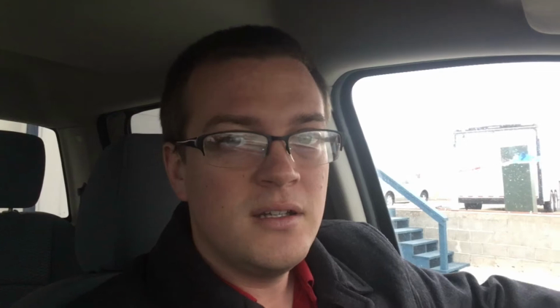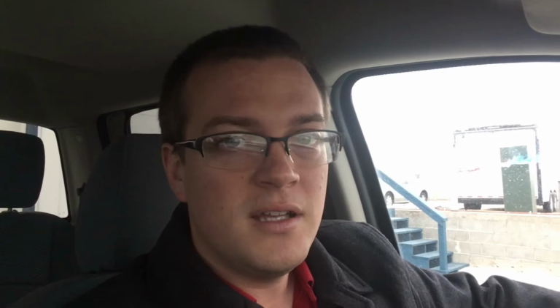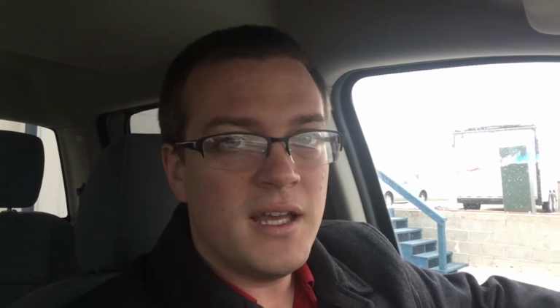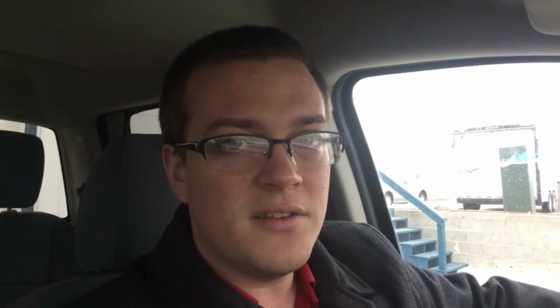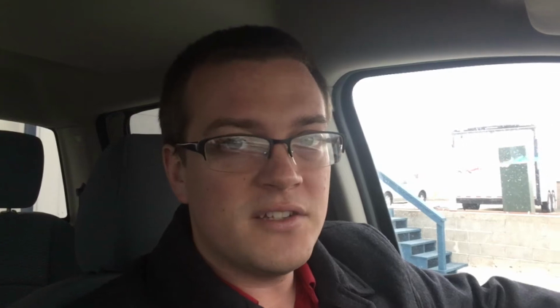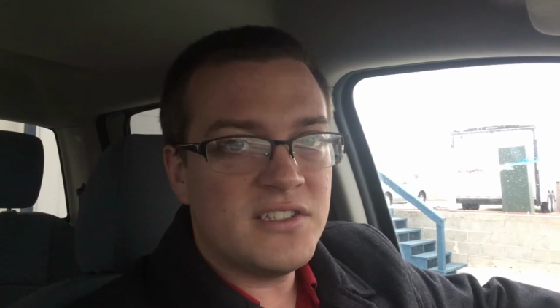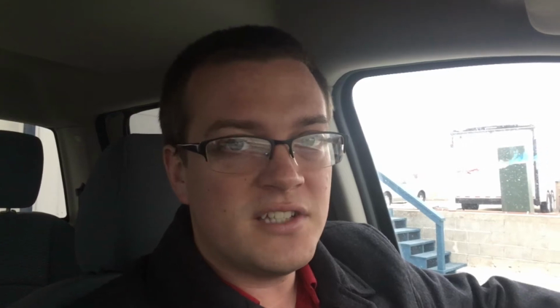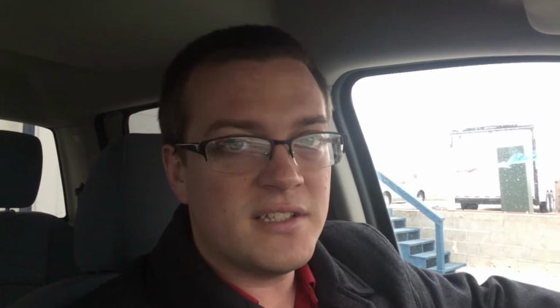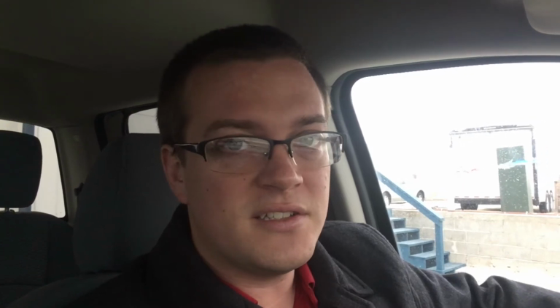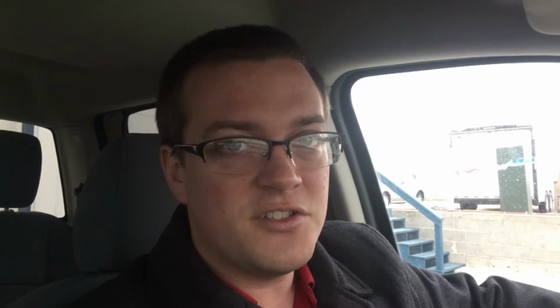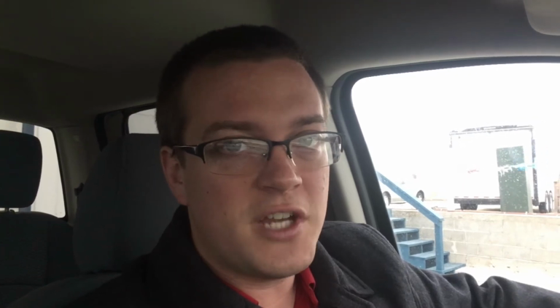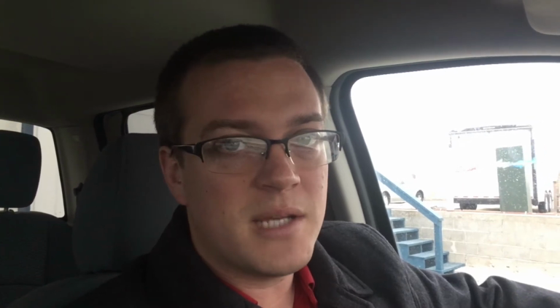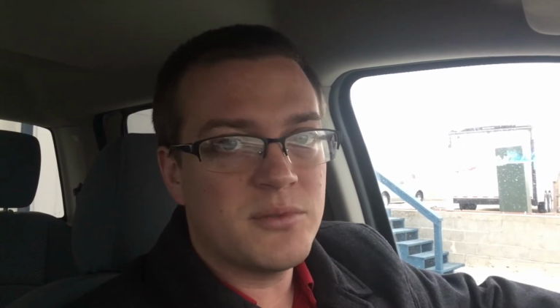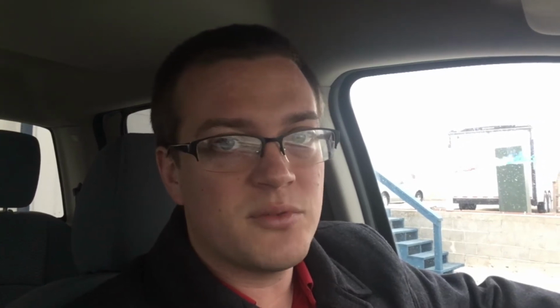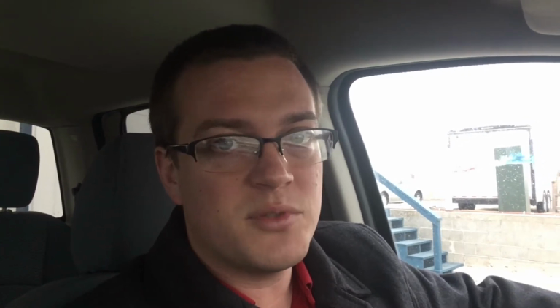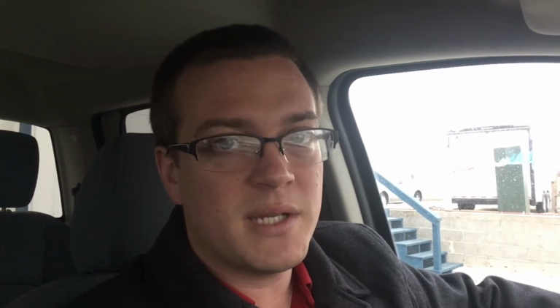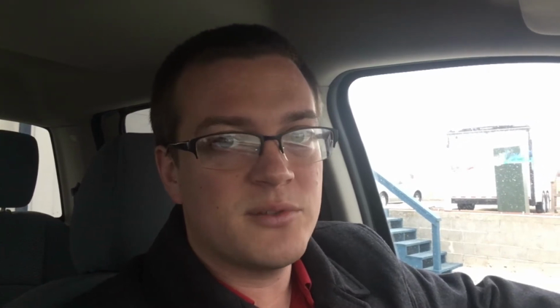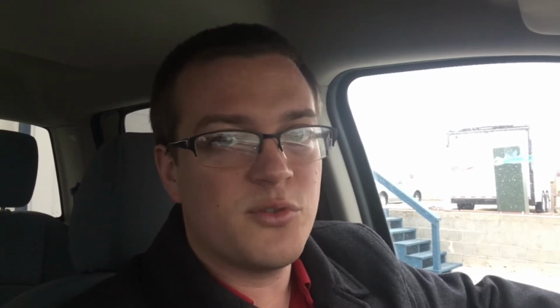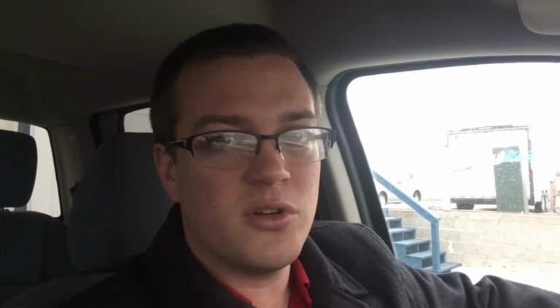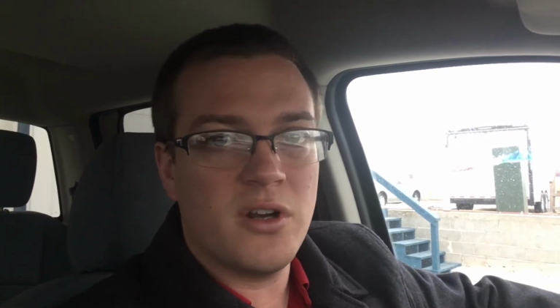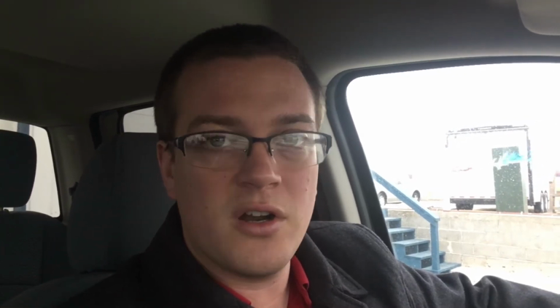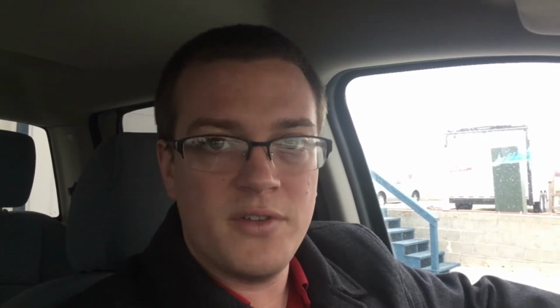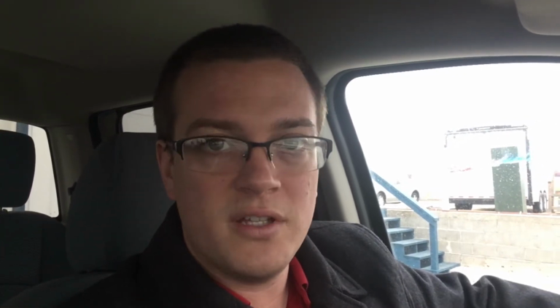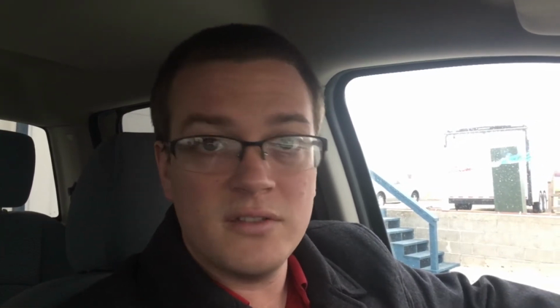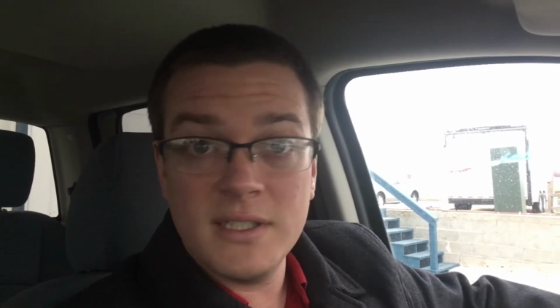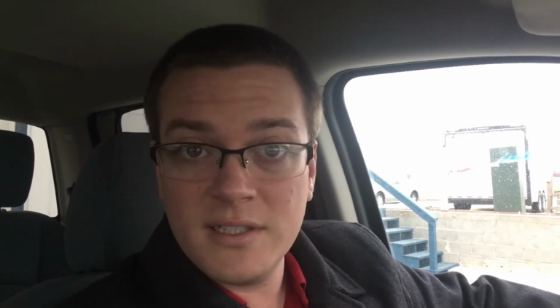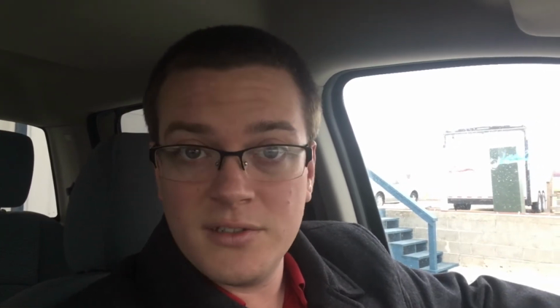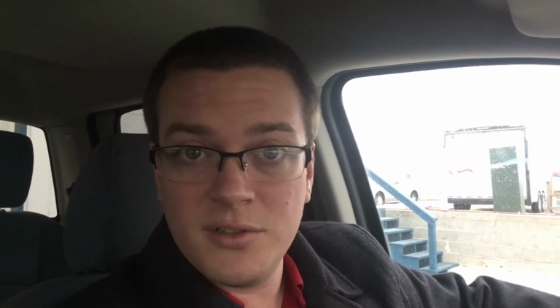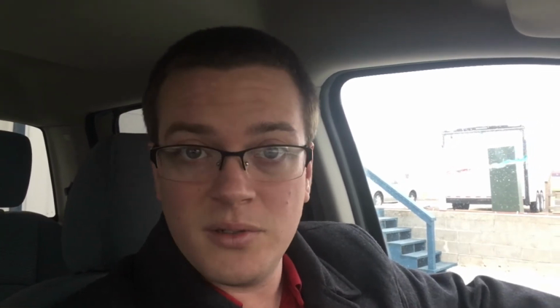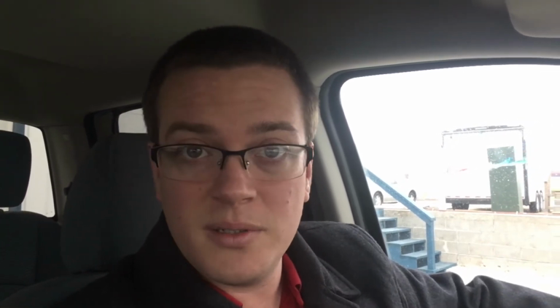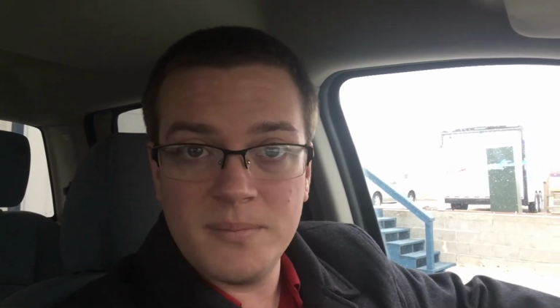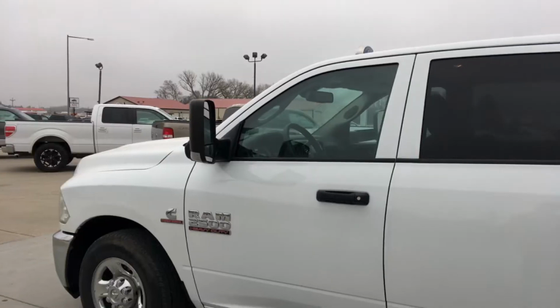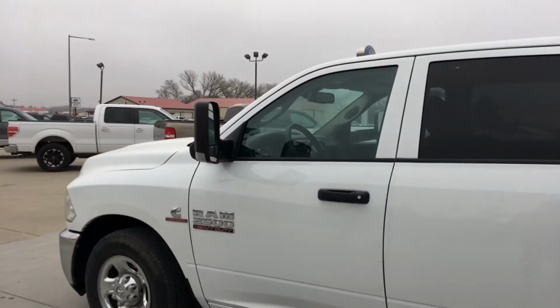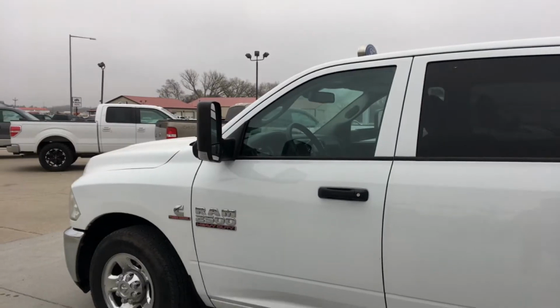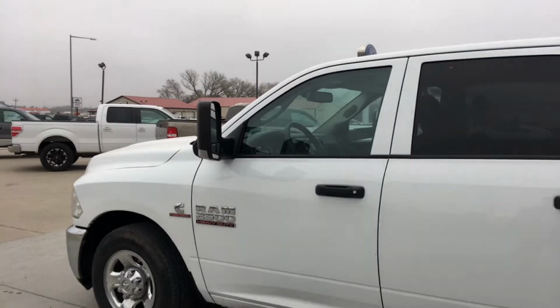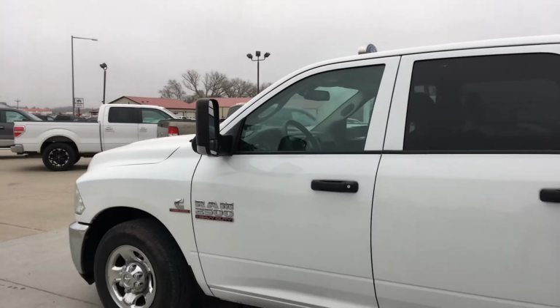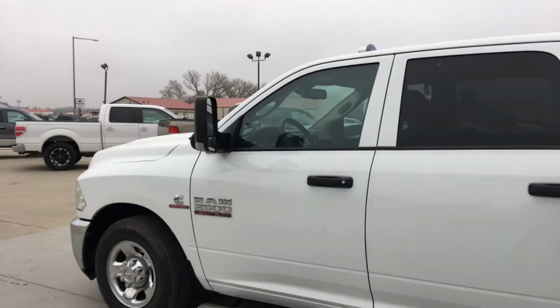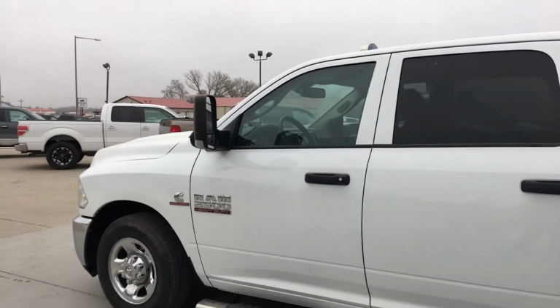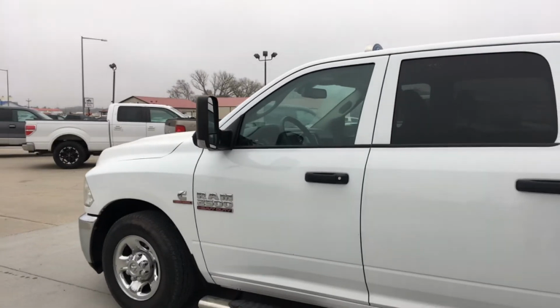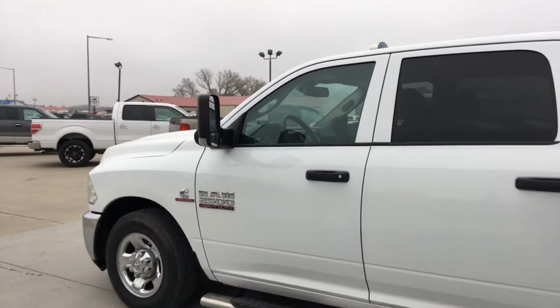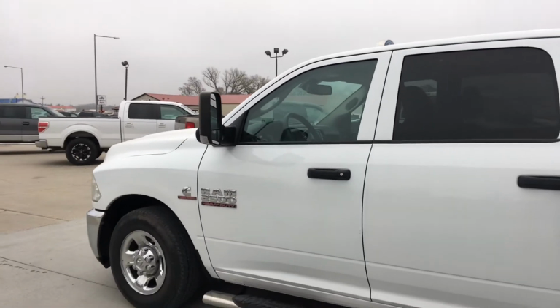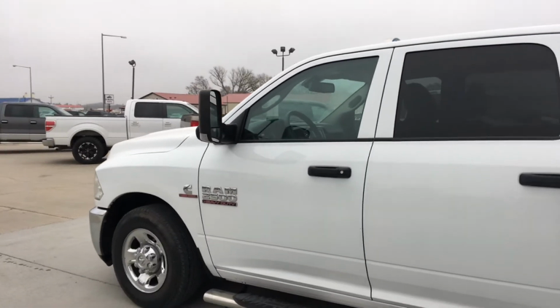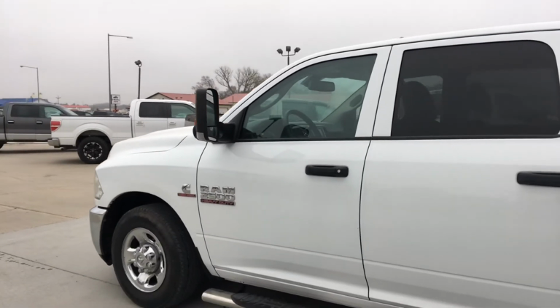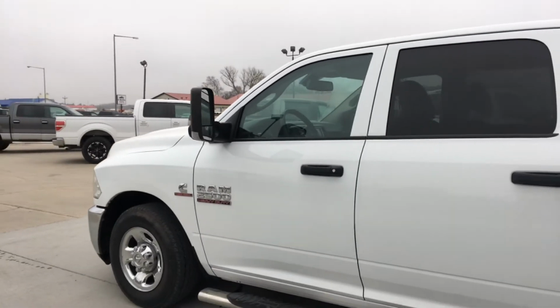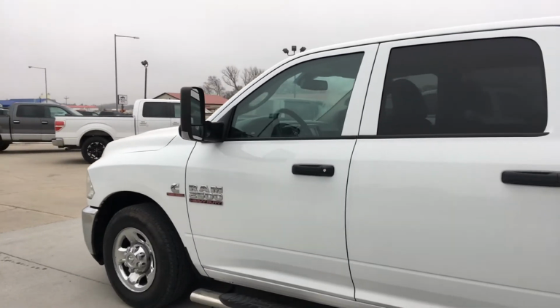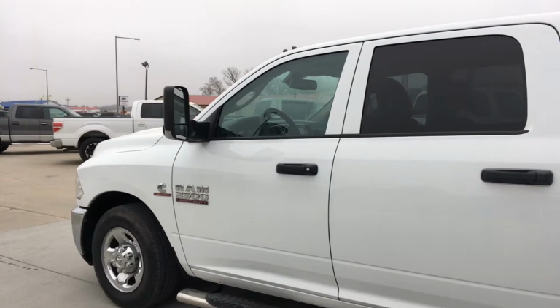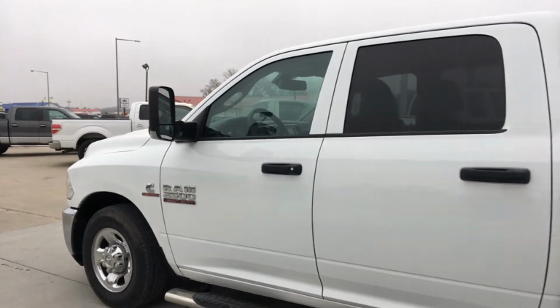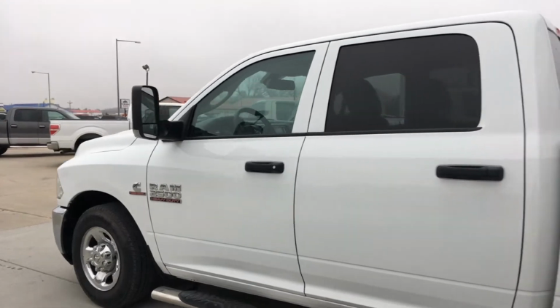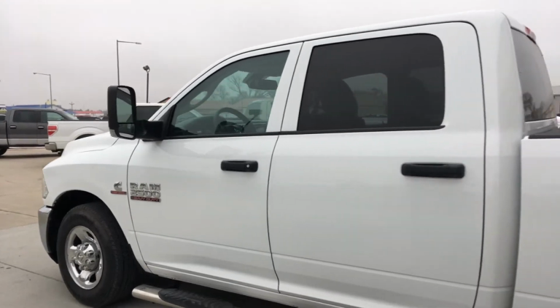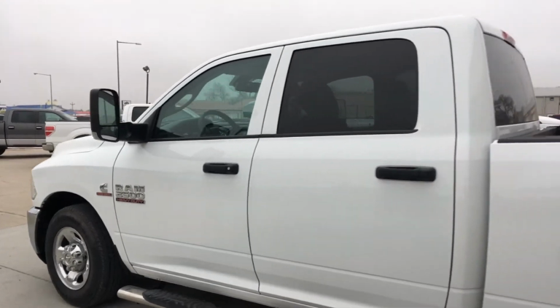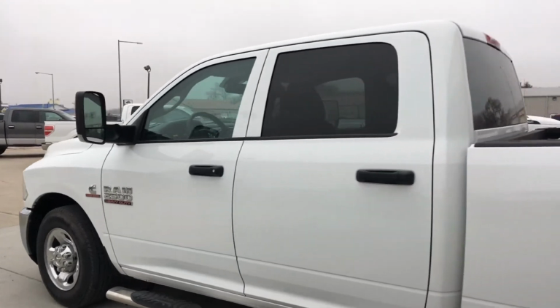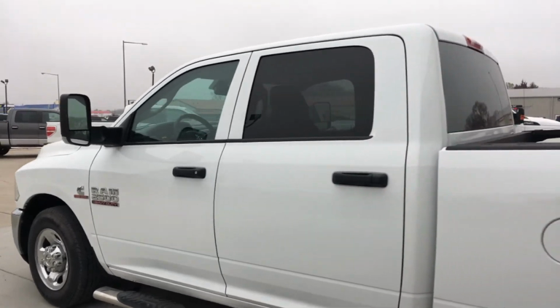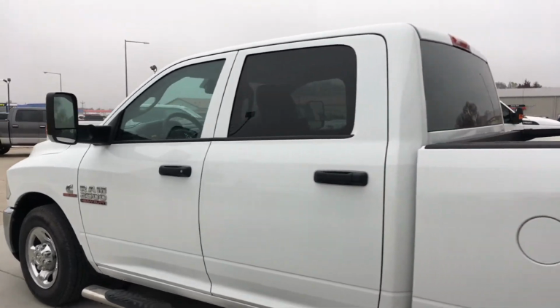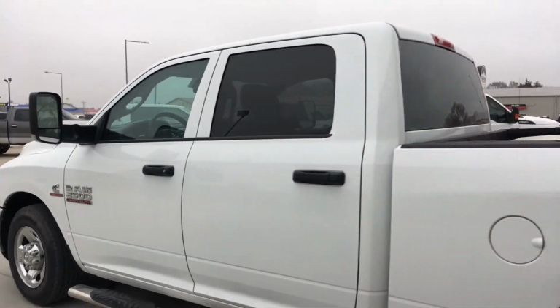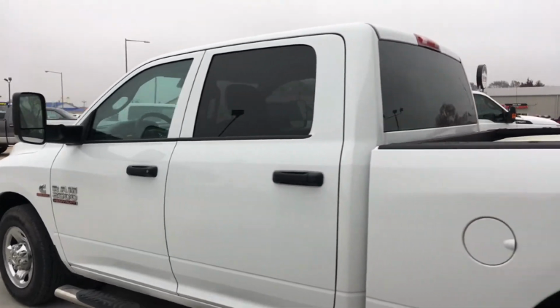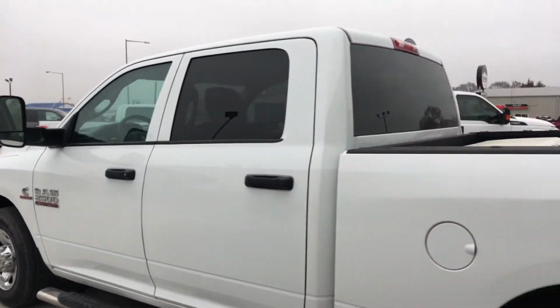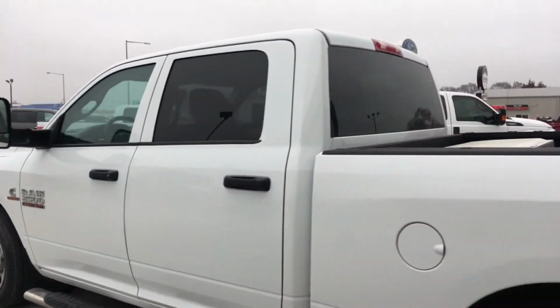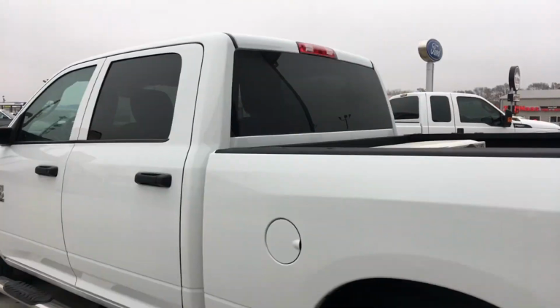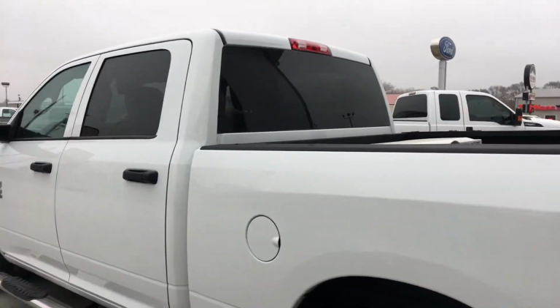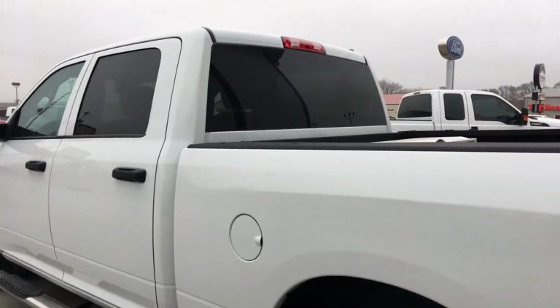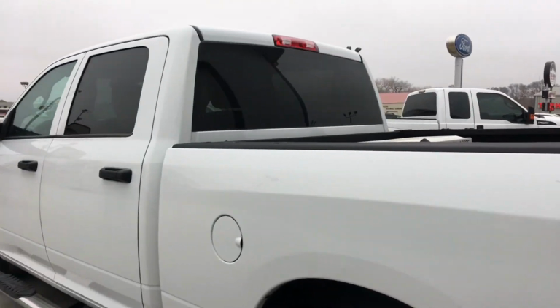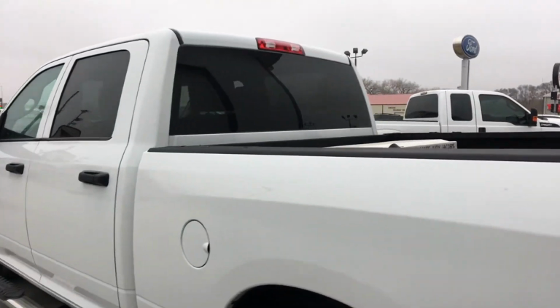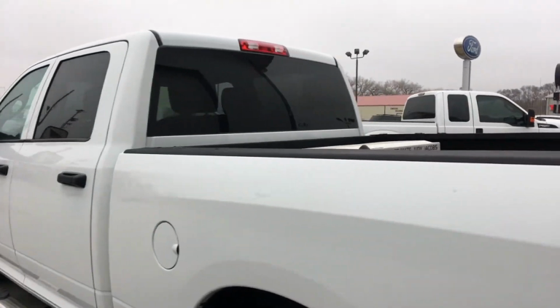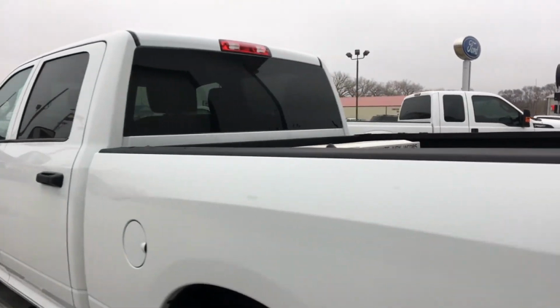Hey, this is Dustin Jacobs from Jacobs Ford and RV. Let's get to it. First you want to start up your vehicle — using a Ram 2500.